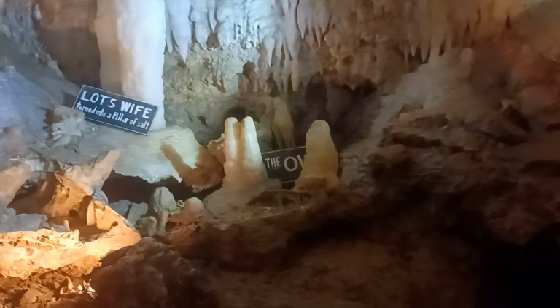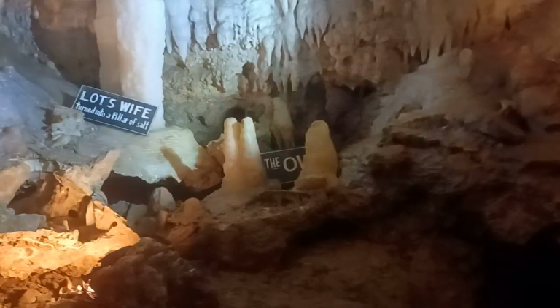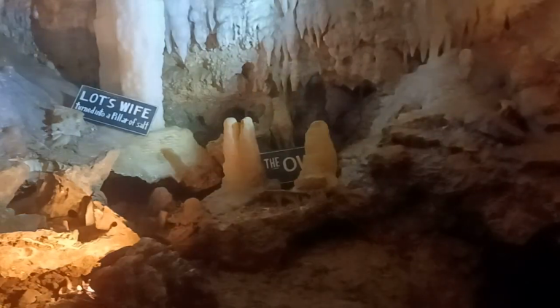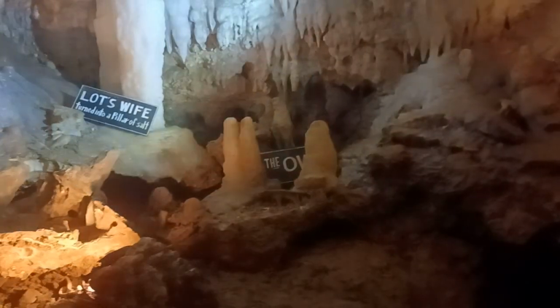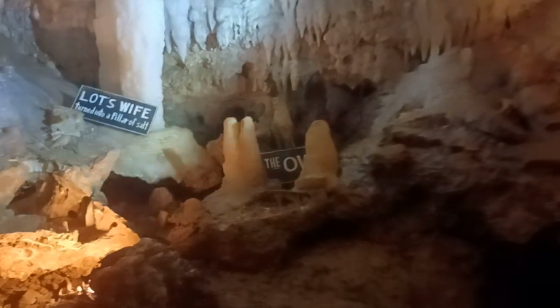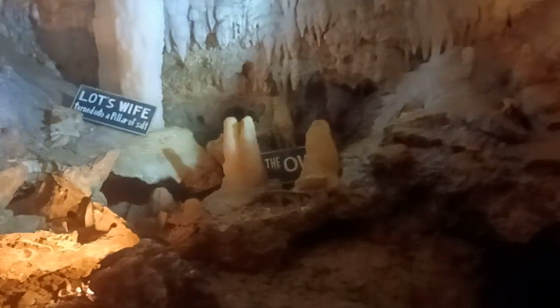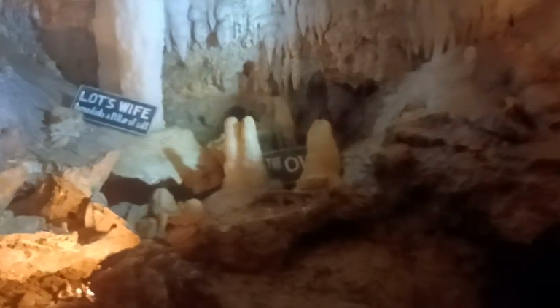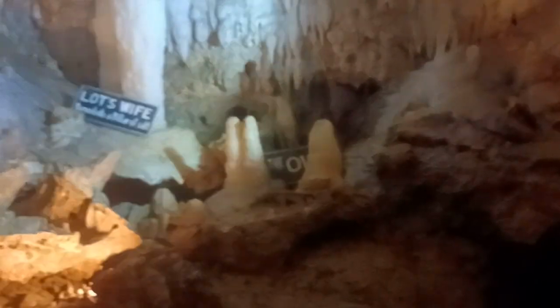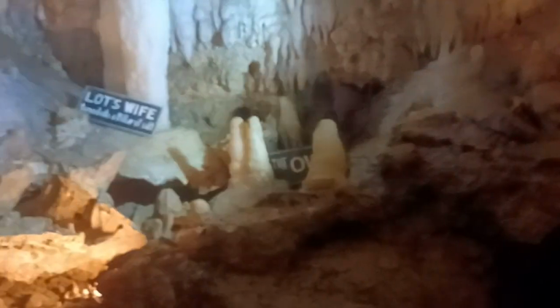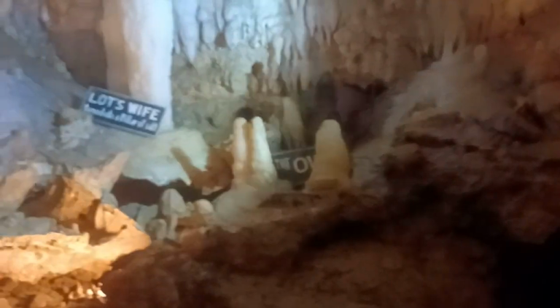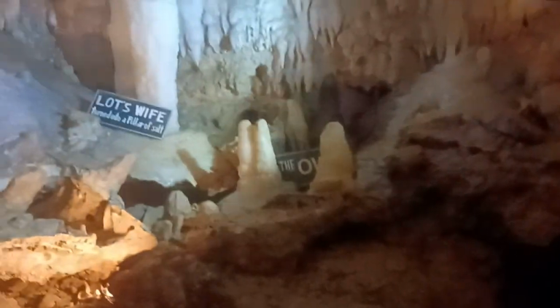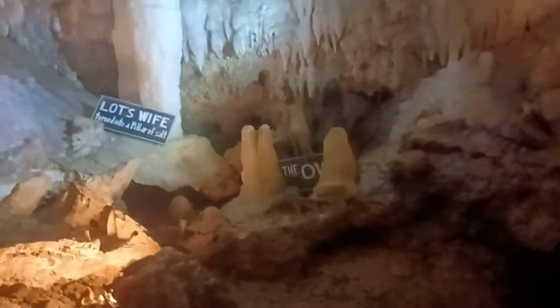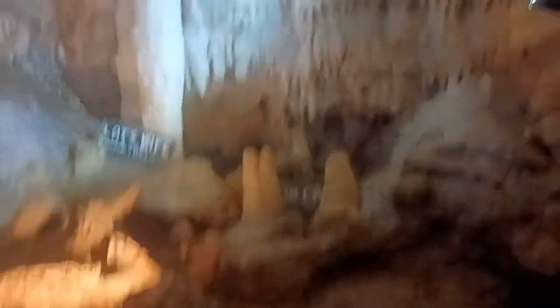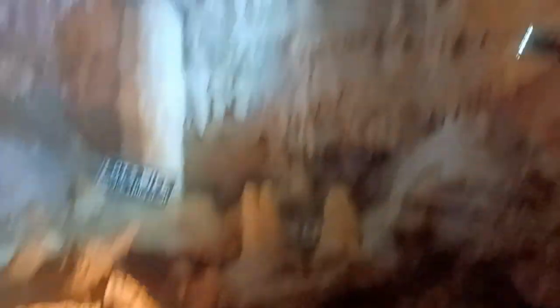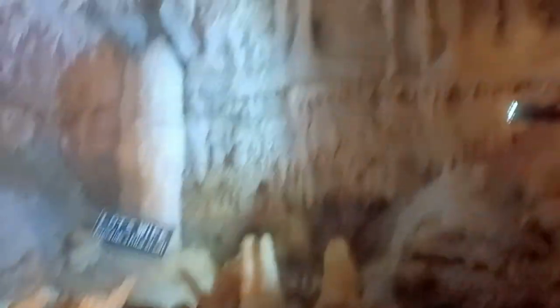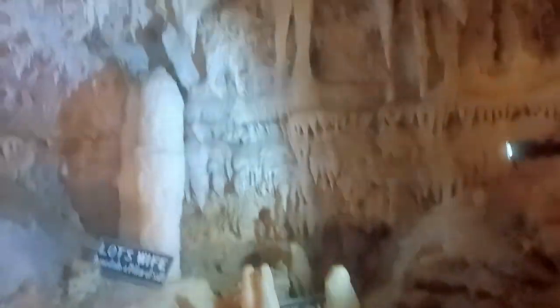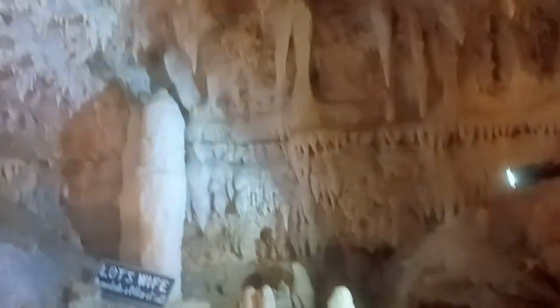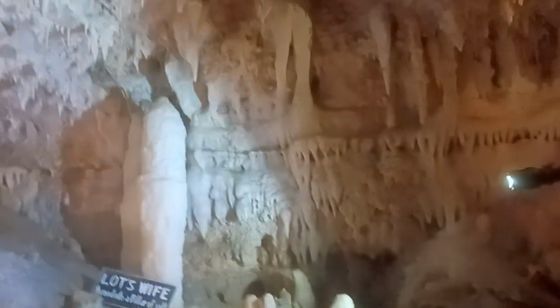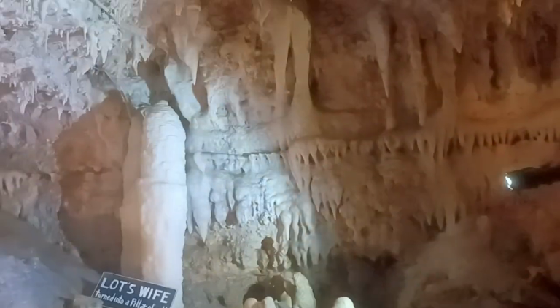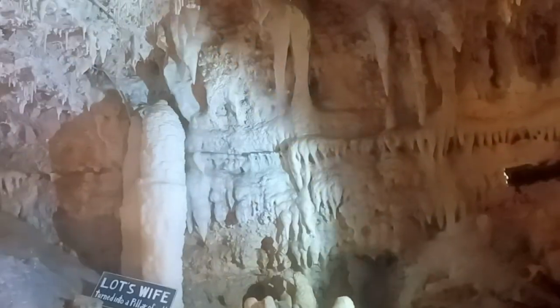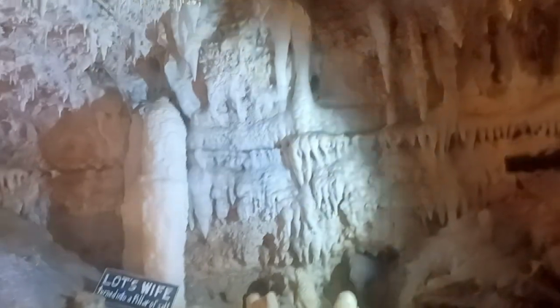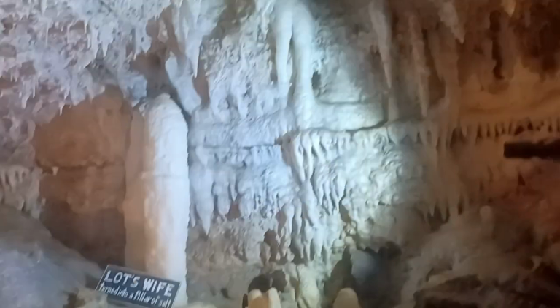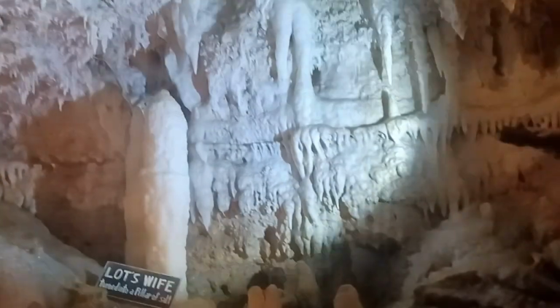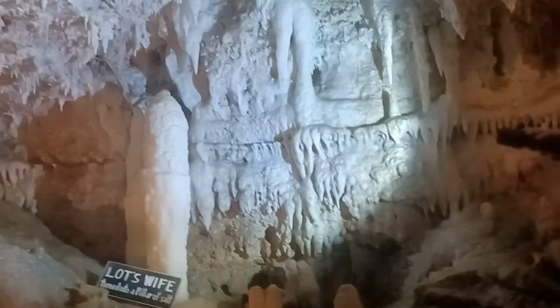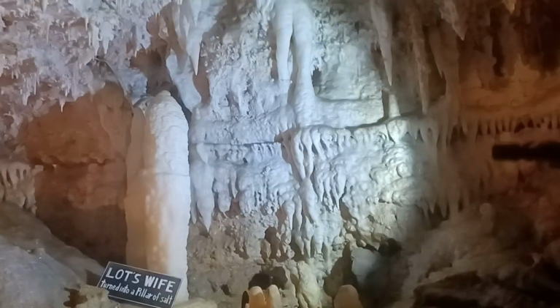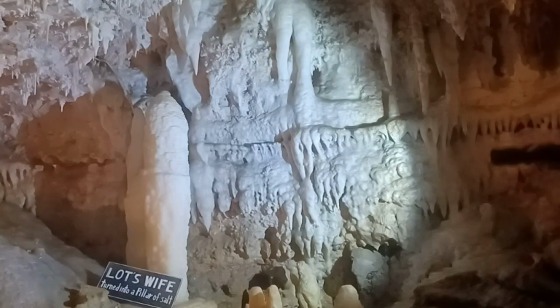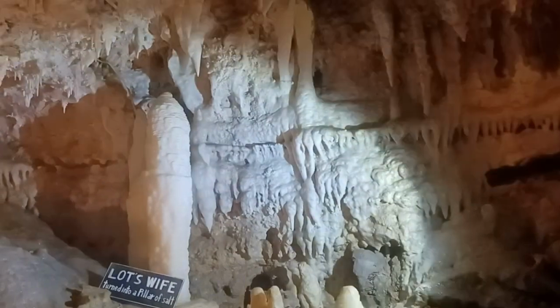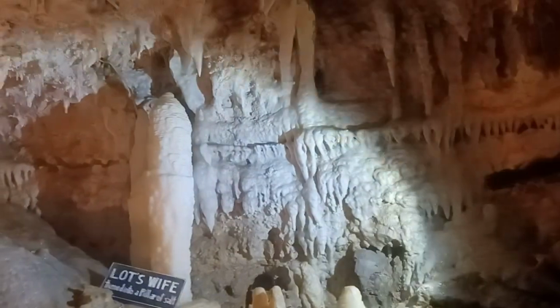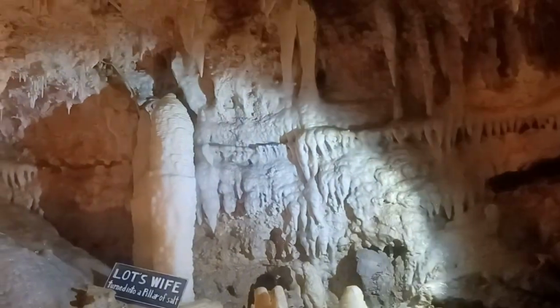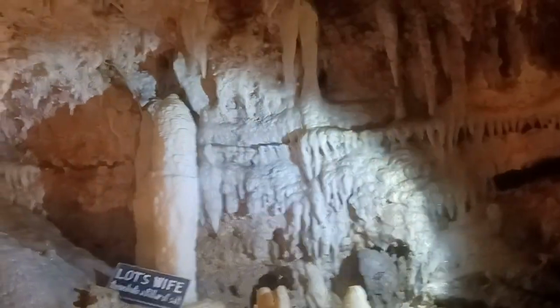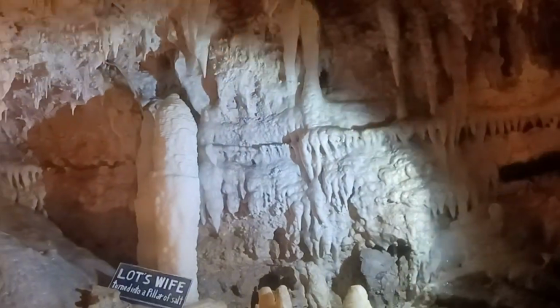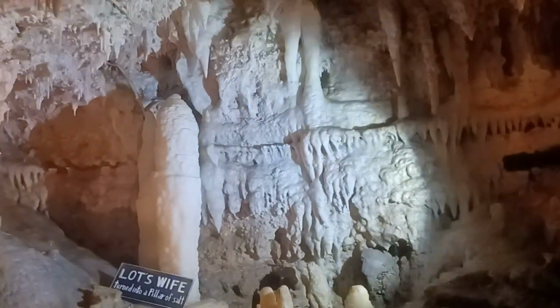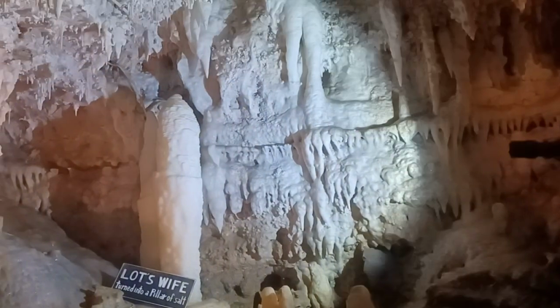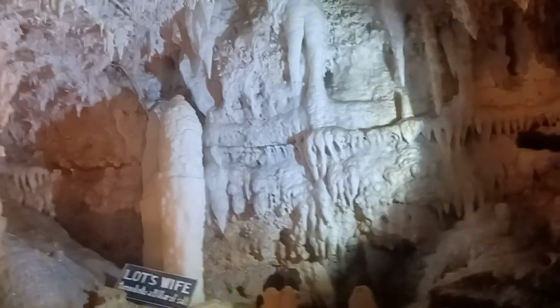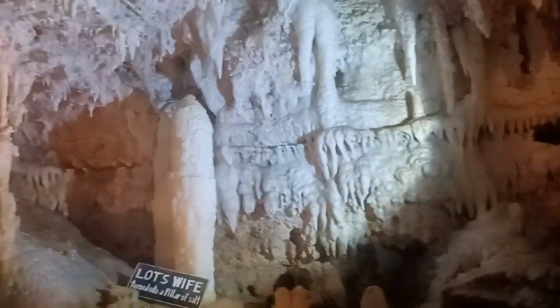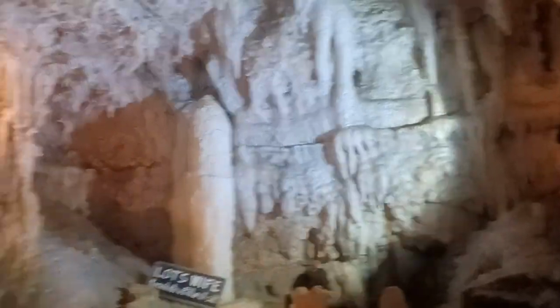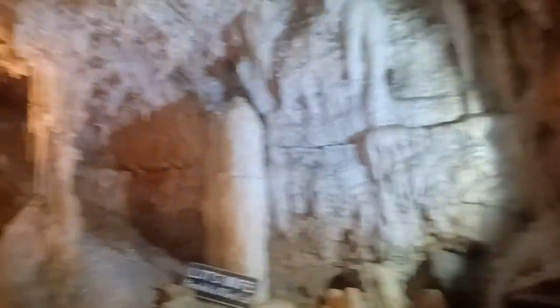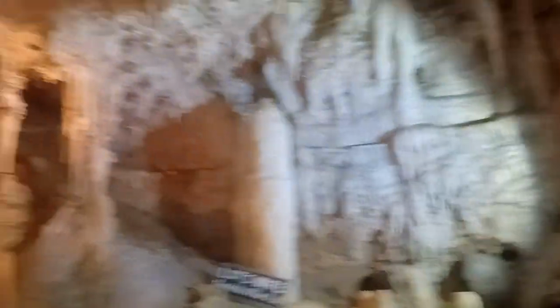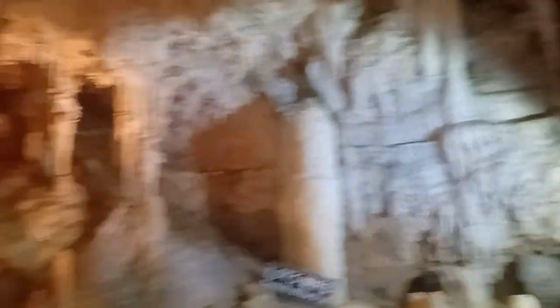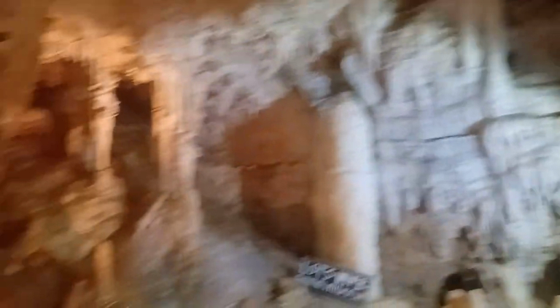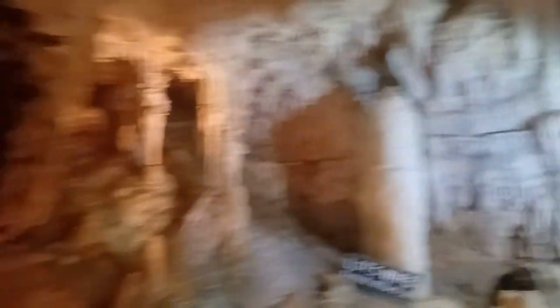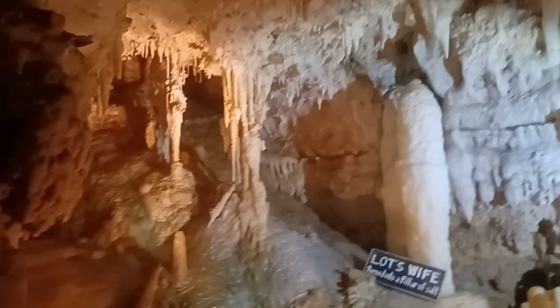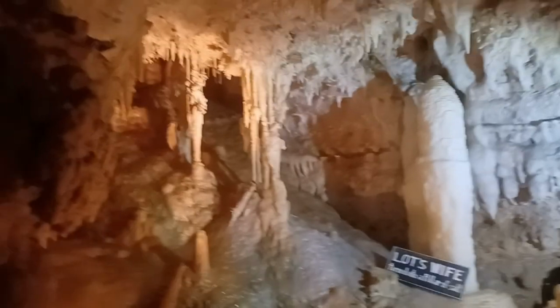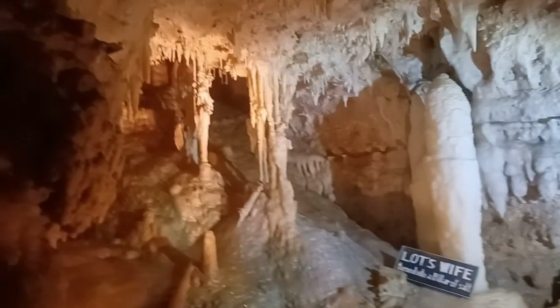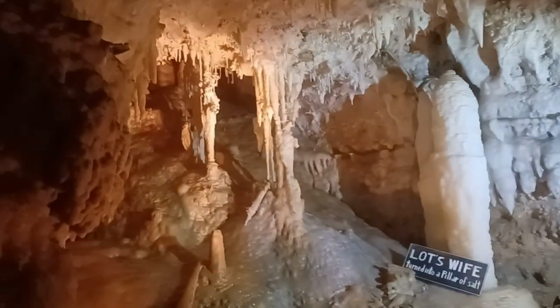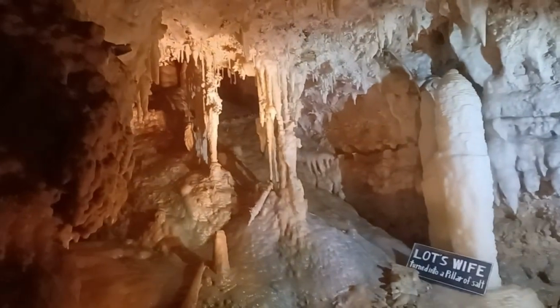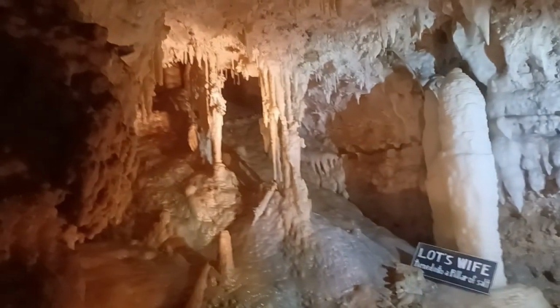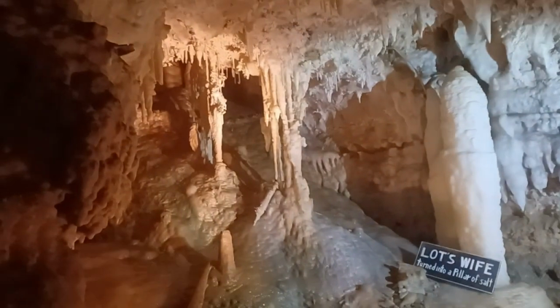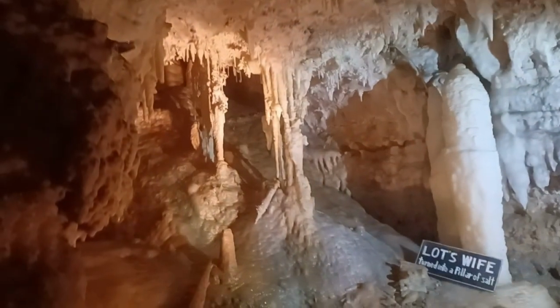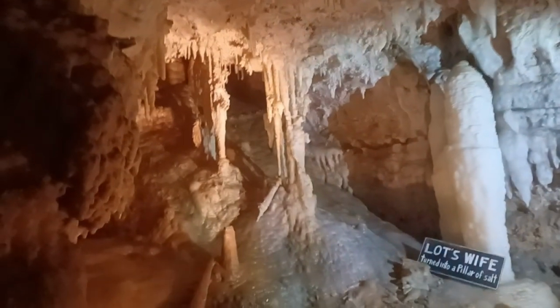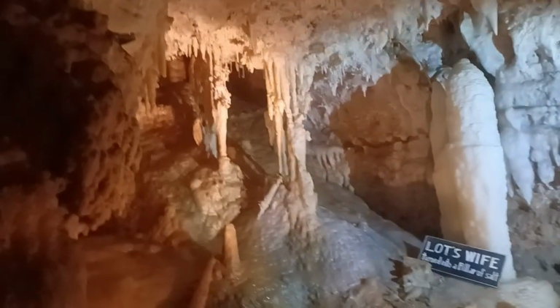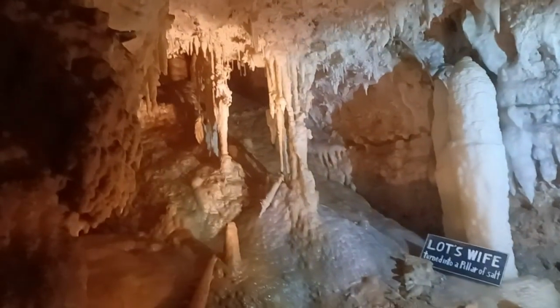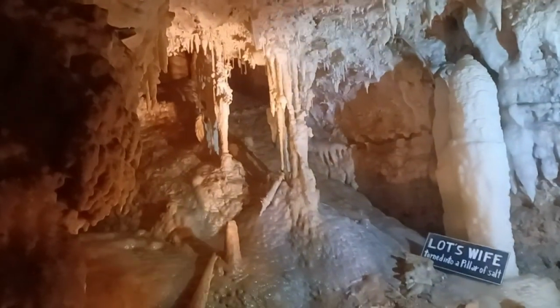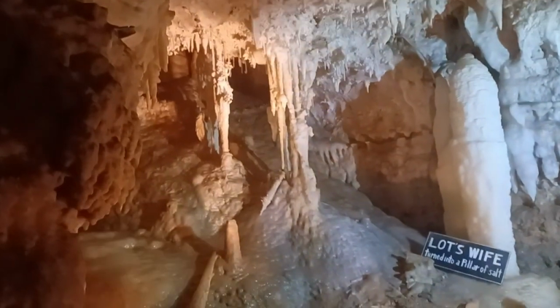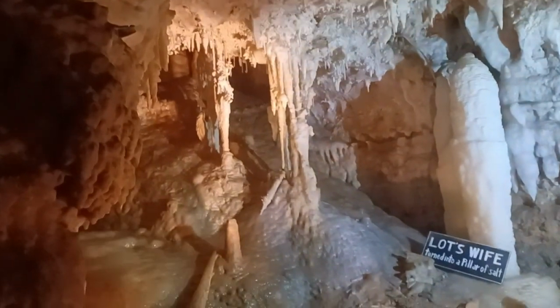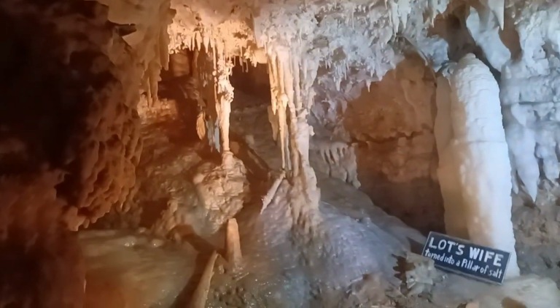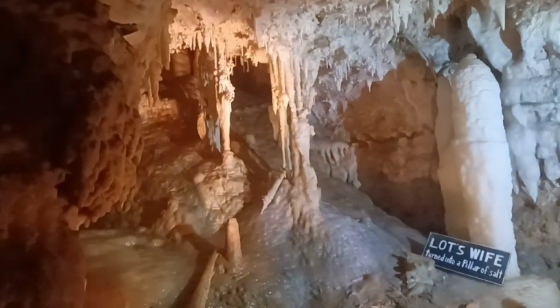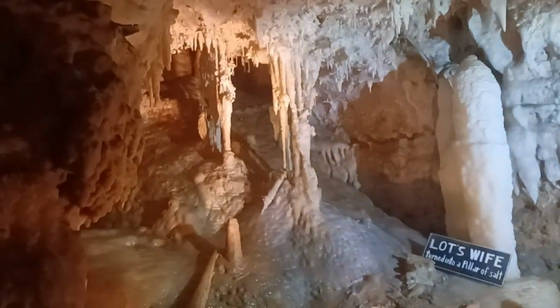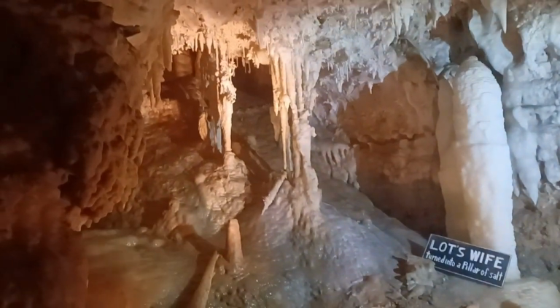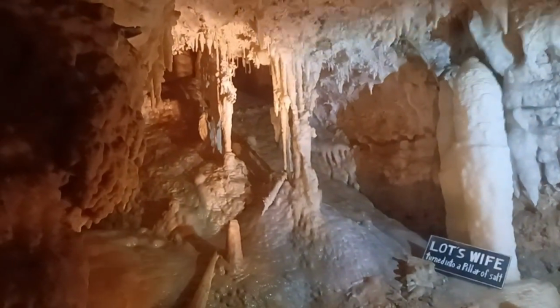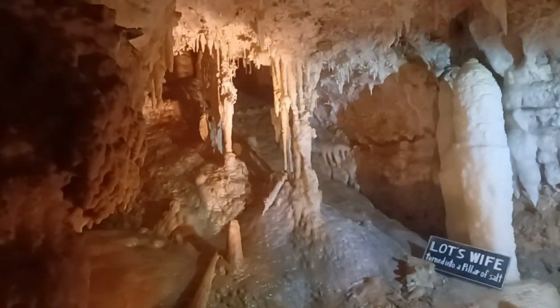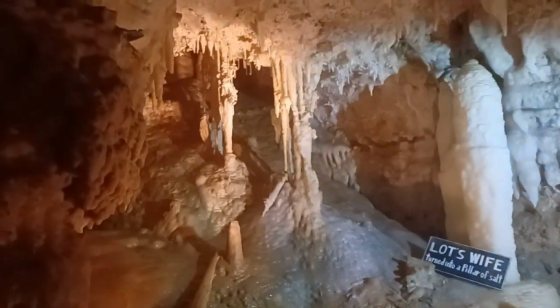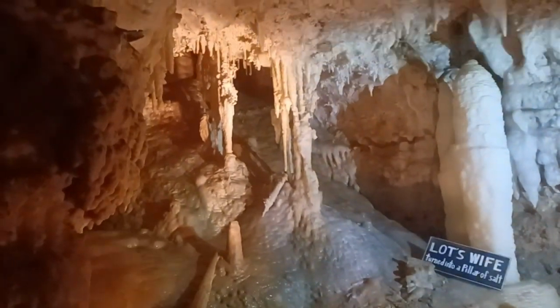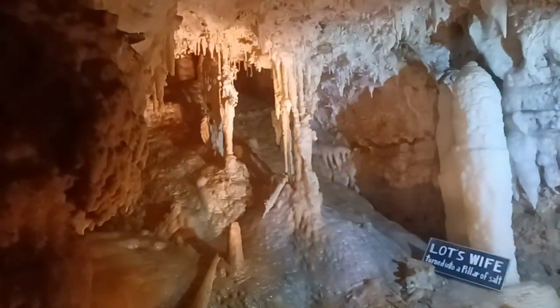There are columns here in the center. There's another one over here called Lot's Wife — that's a story that comes to us from the Bible.